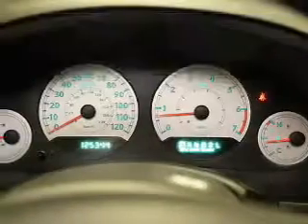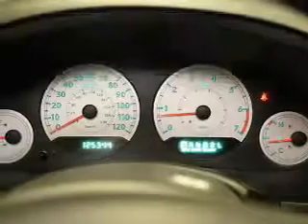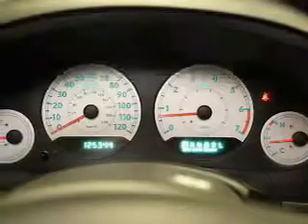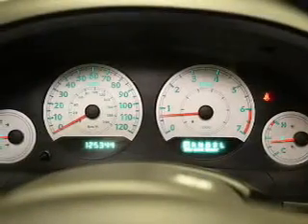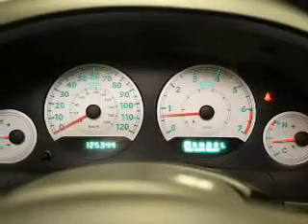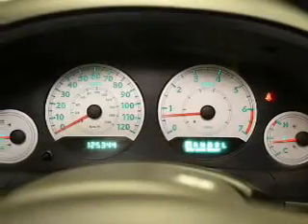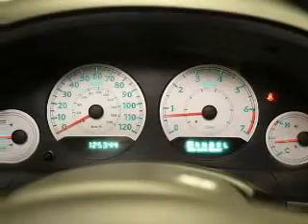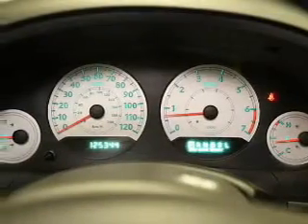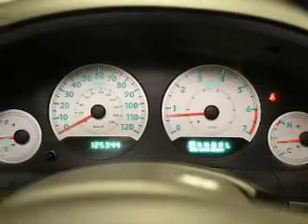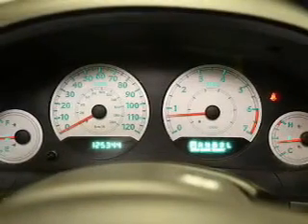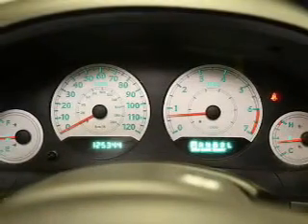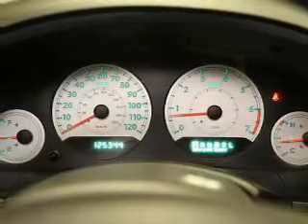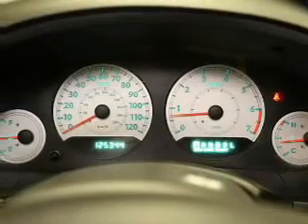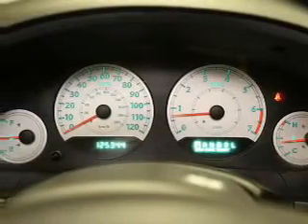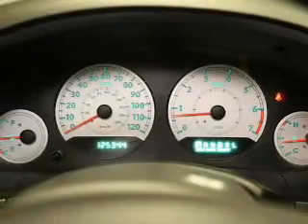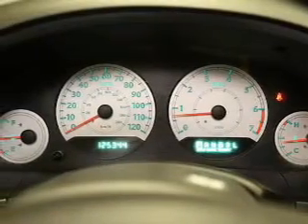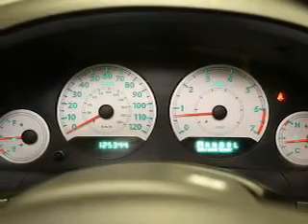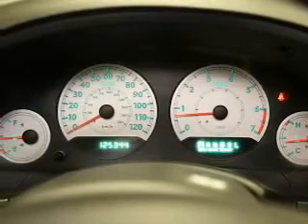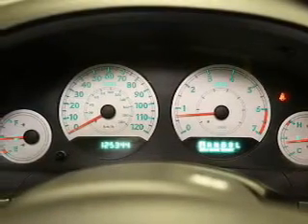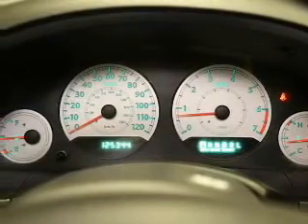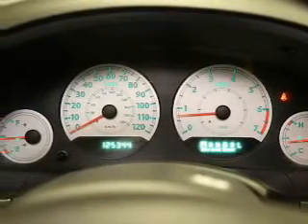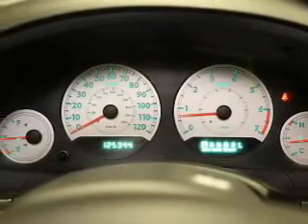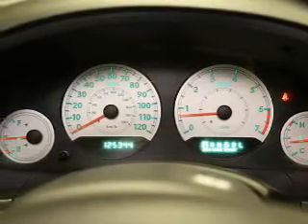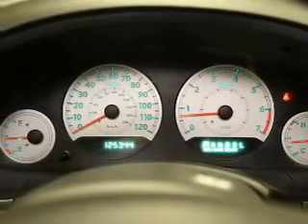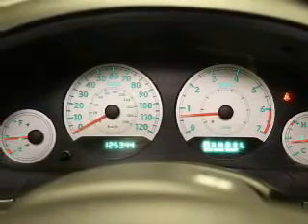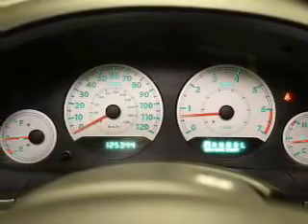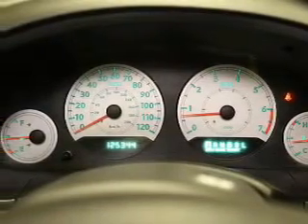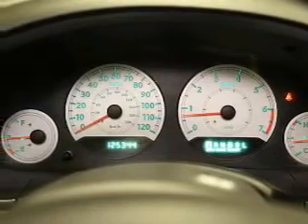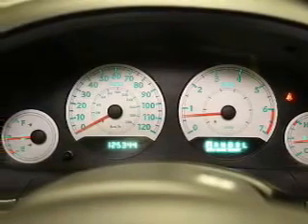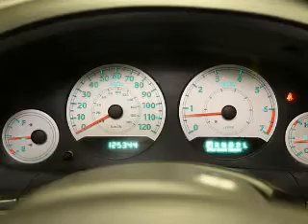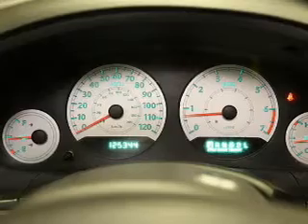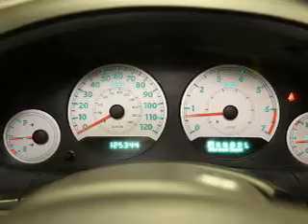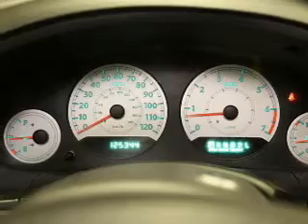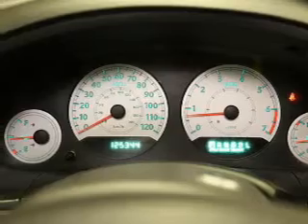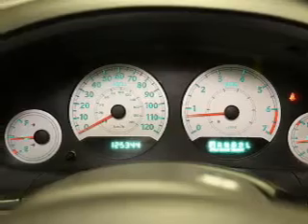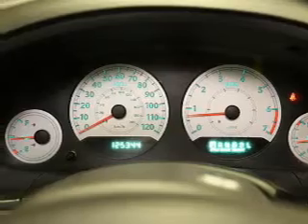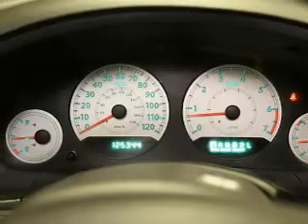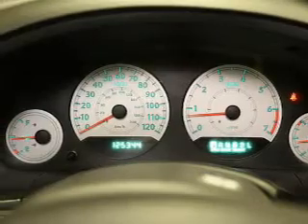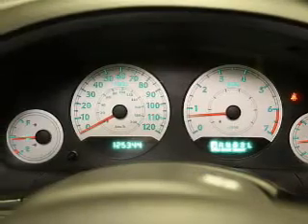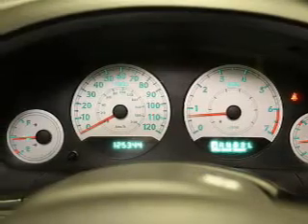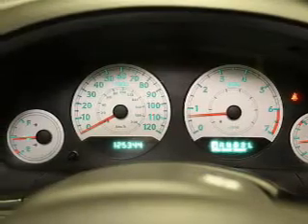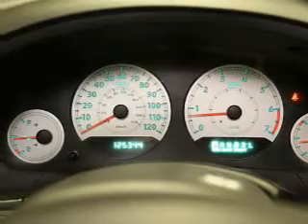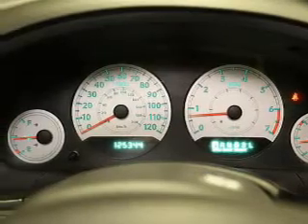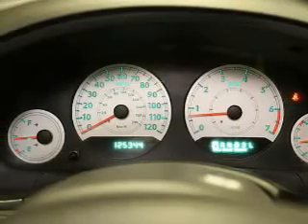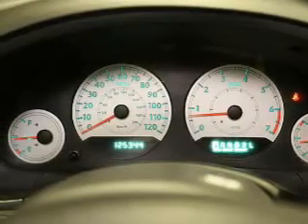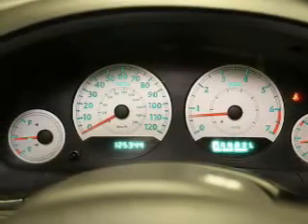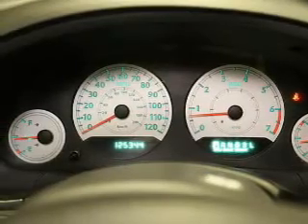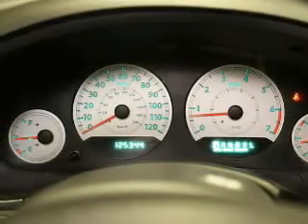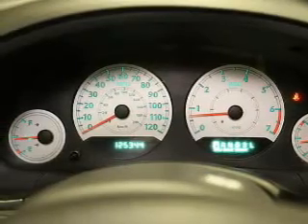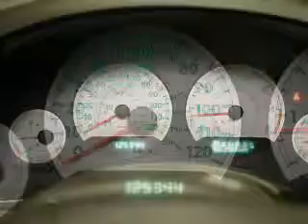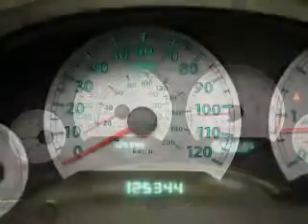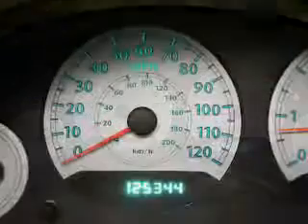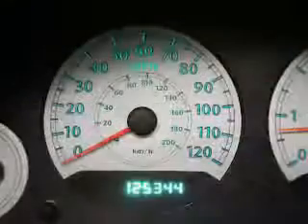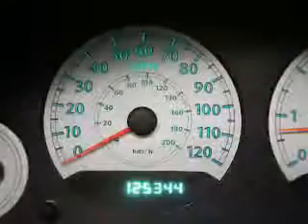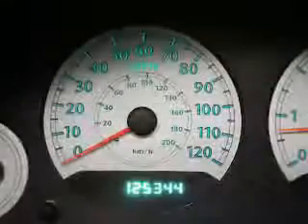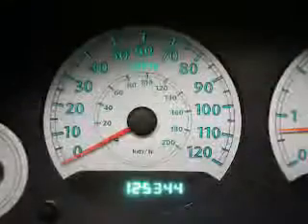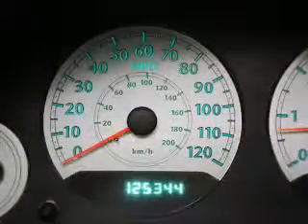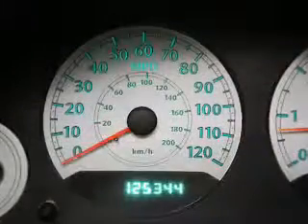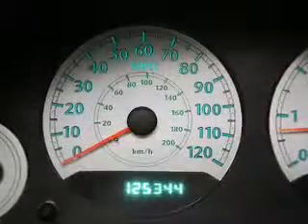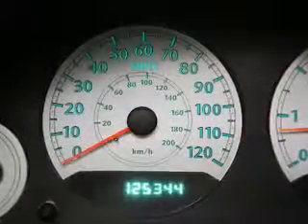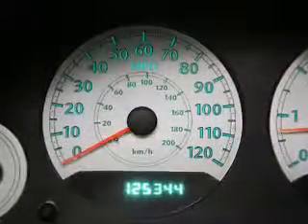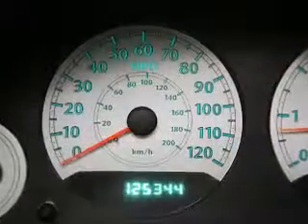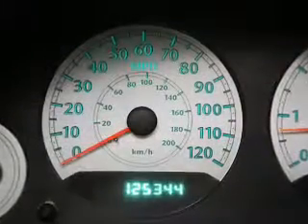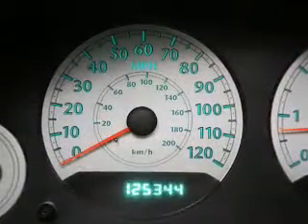Power door locks, power windows, cruise control, an AM-FM stereo with a CD player, power mirrors, power steering.